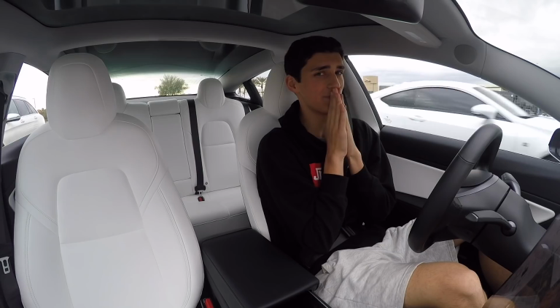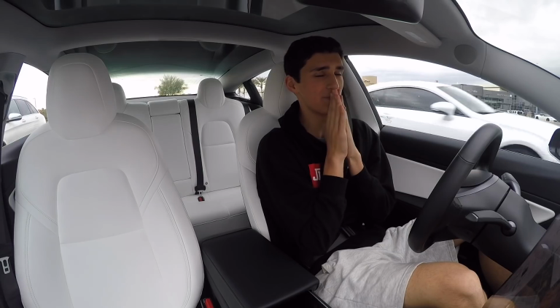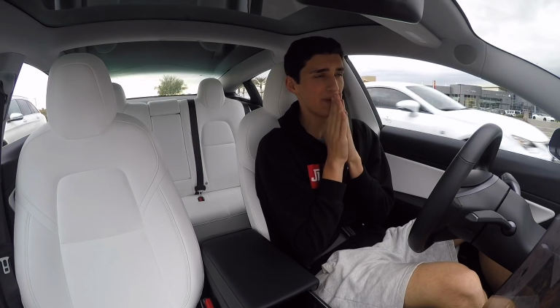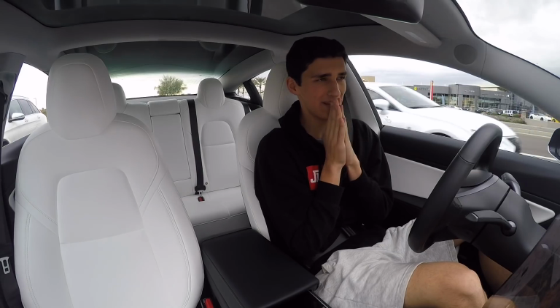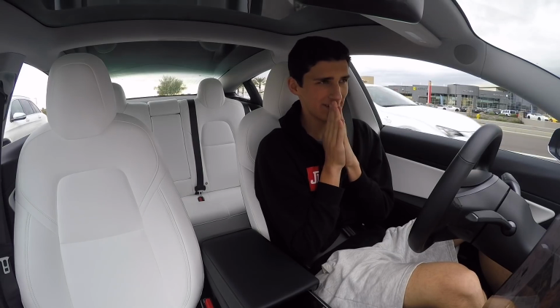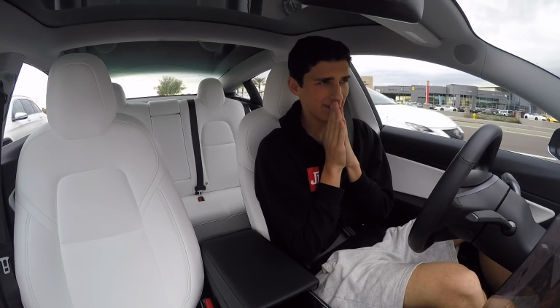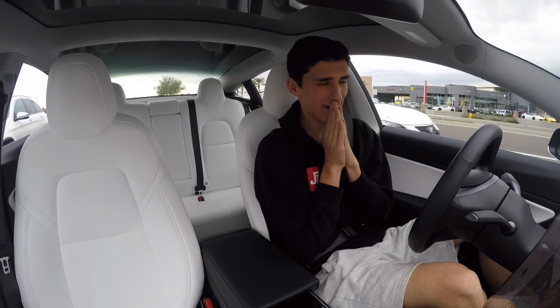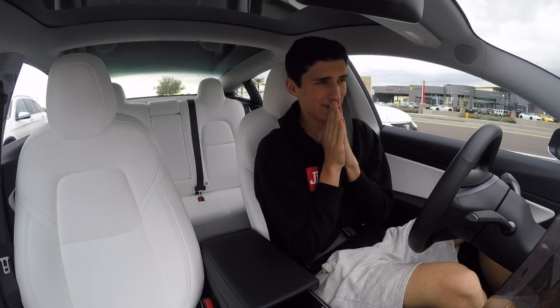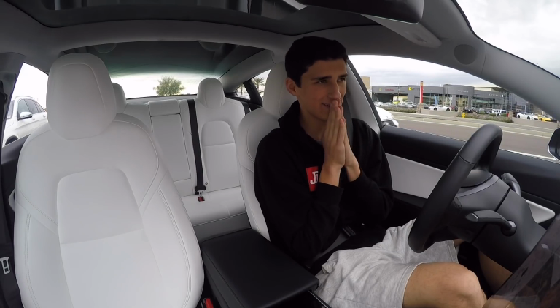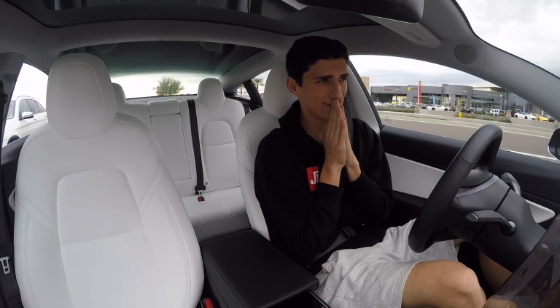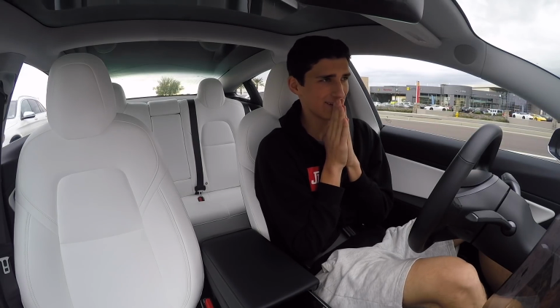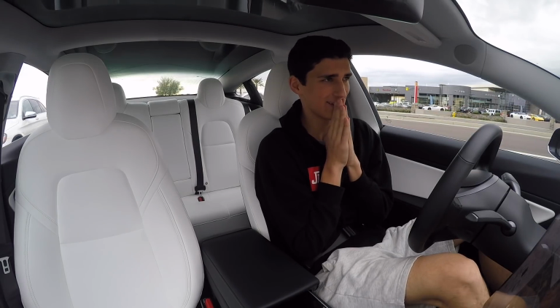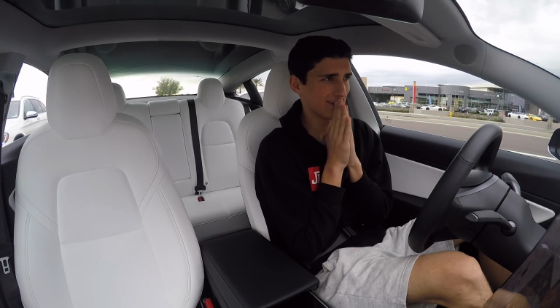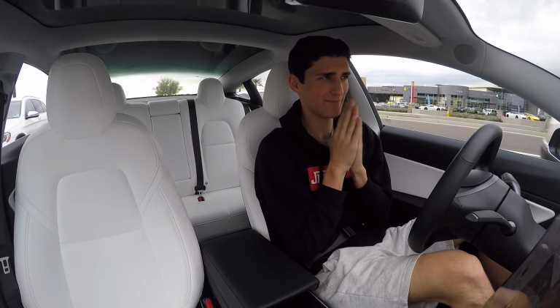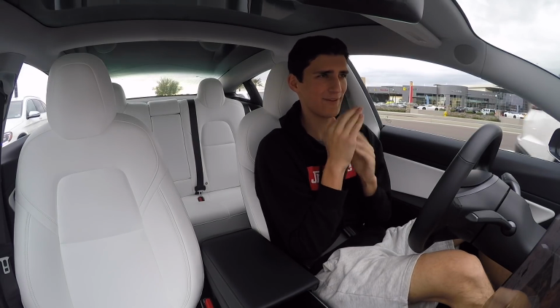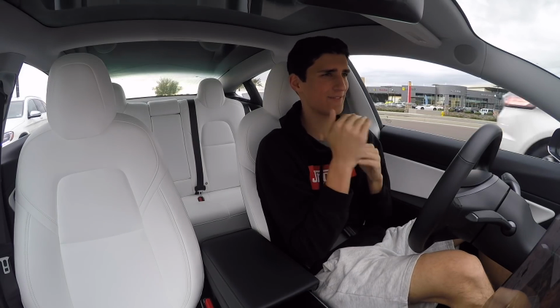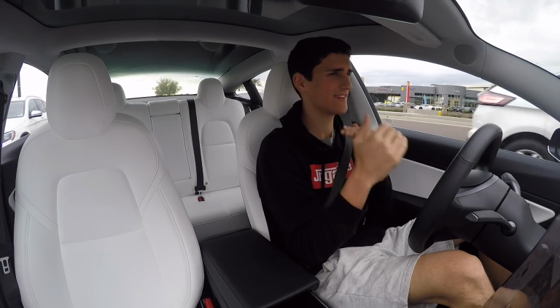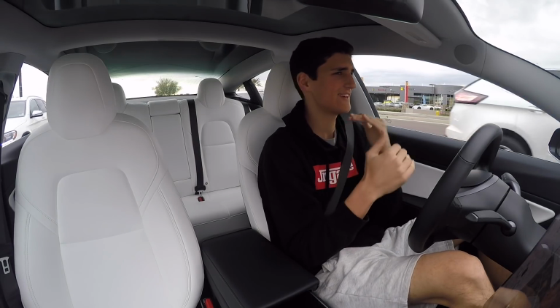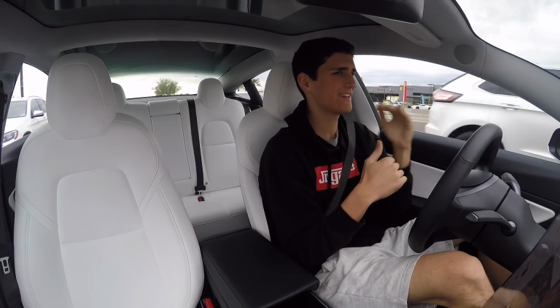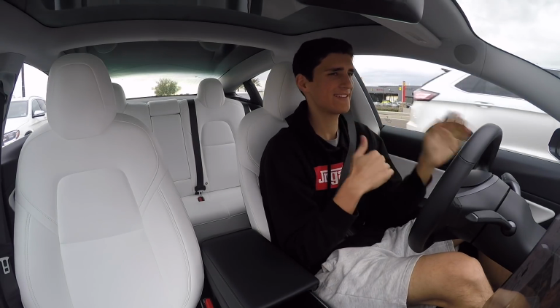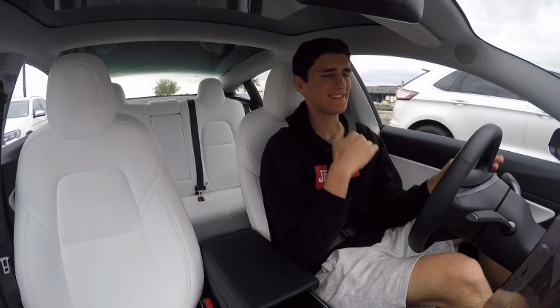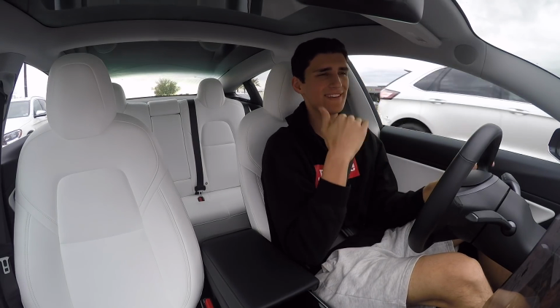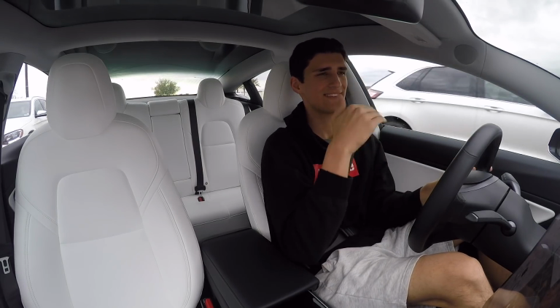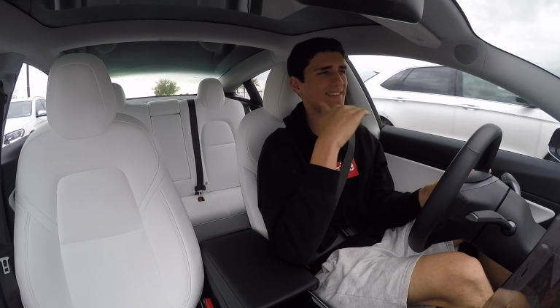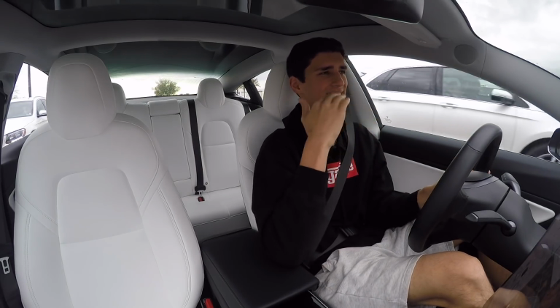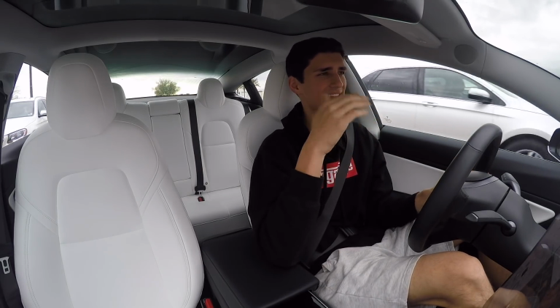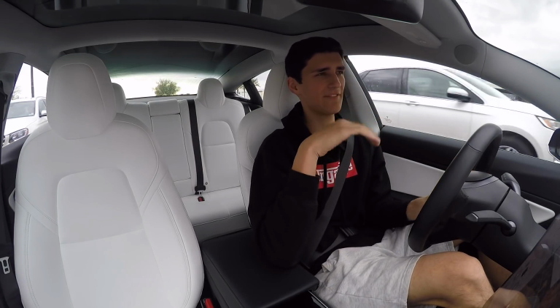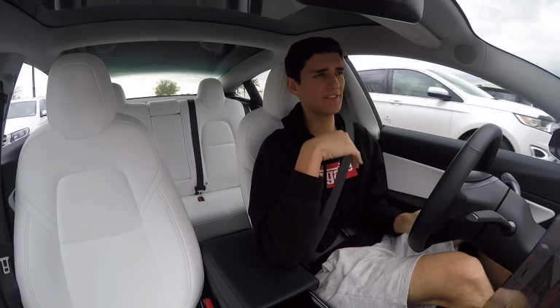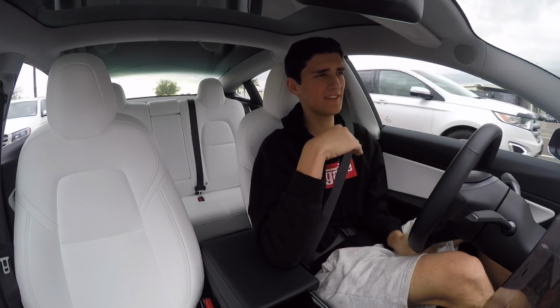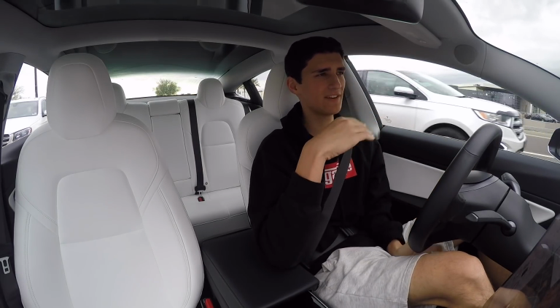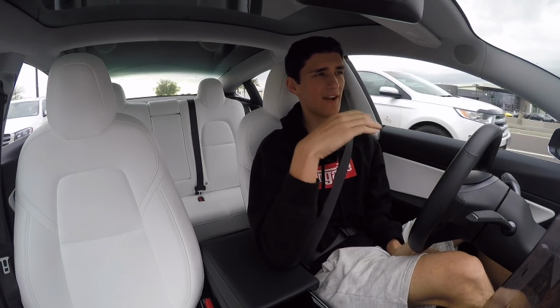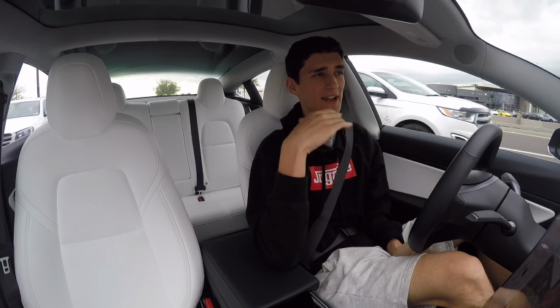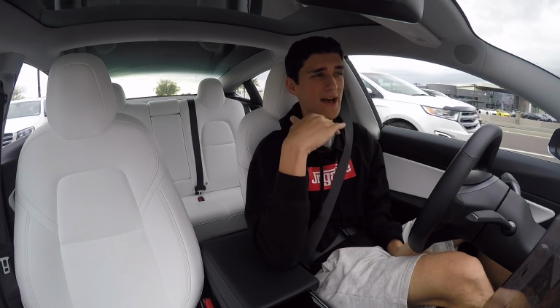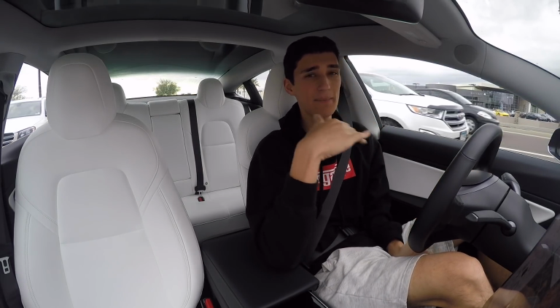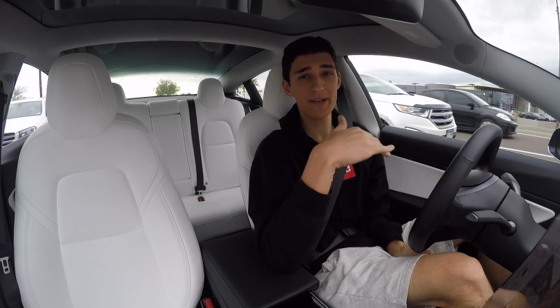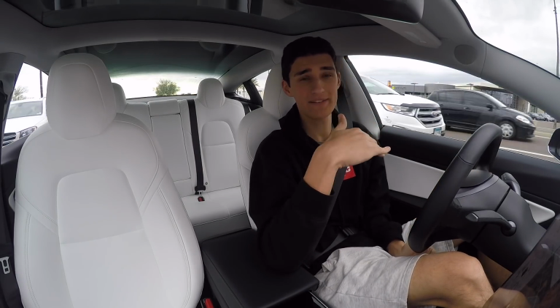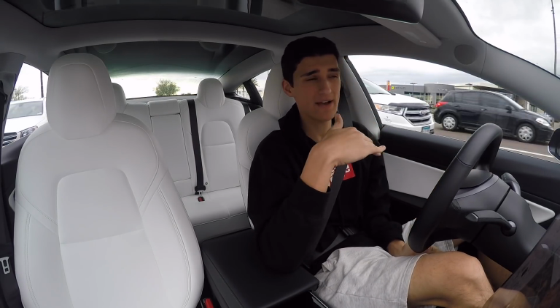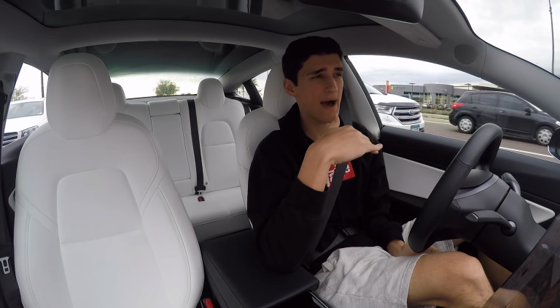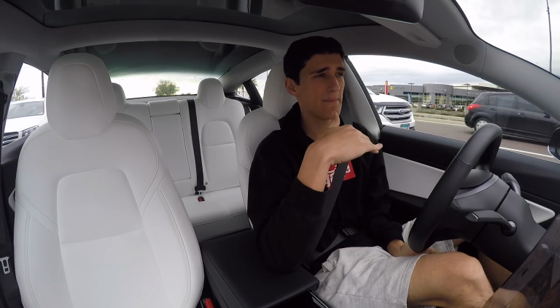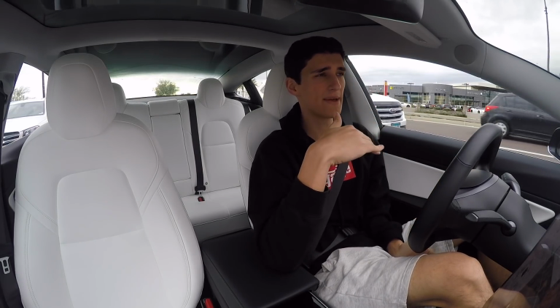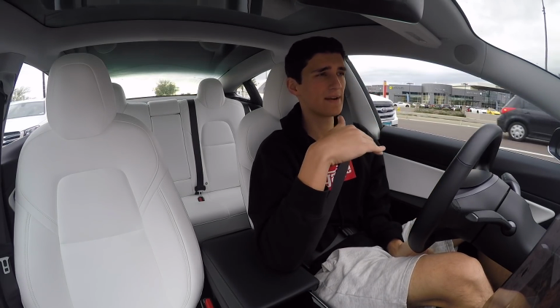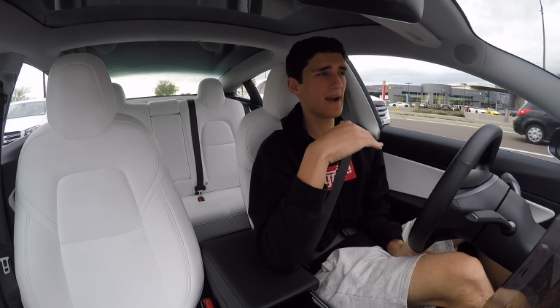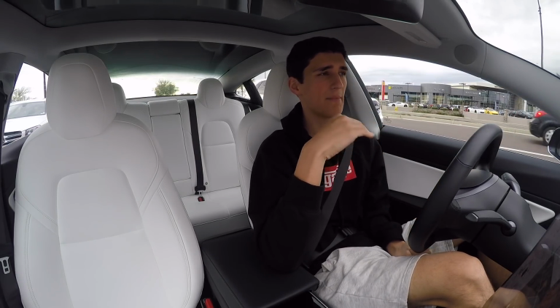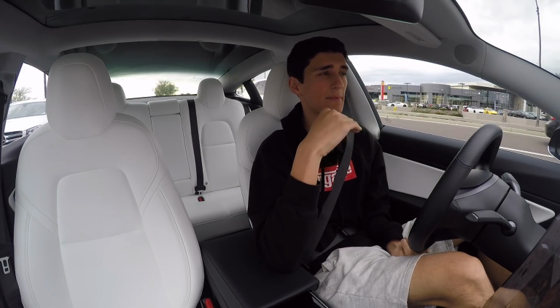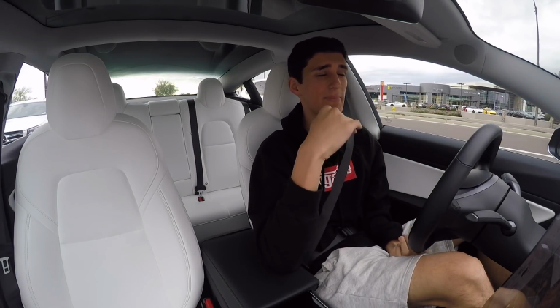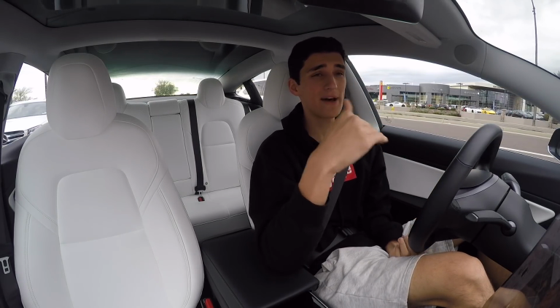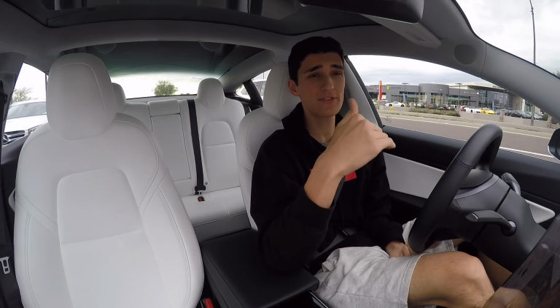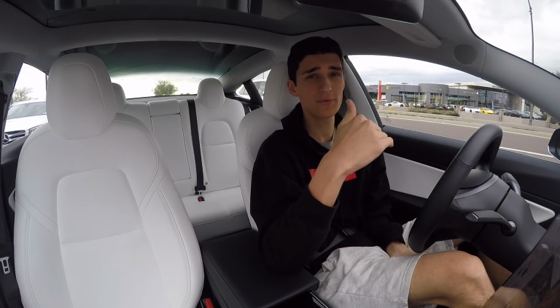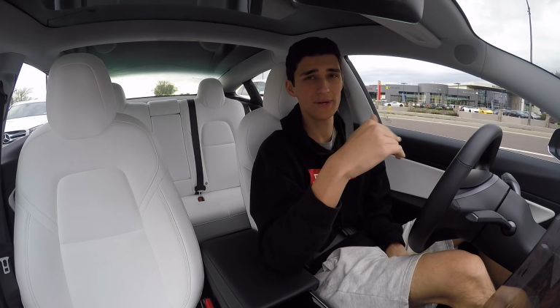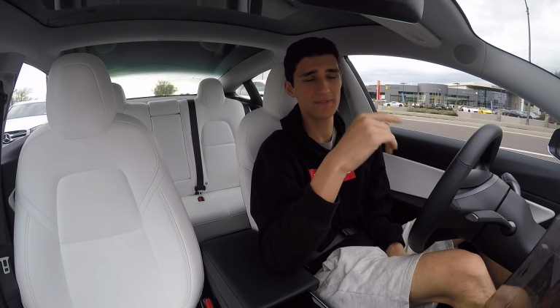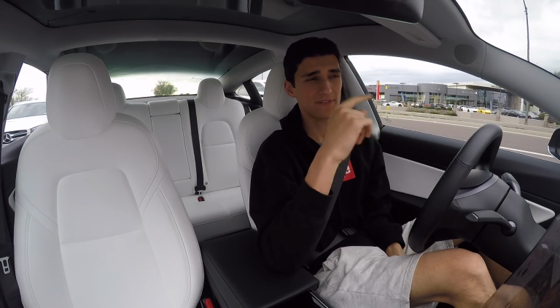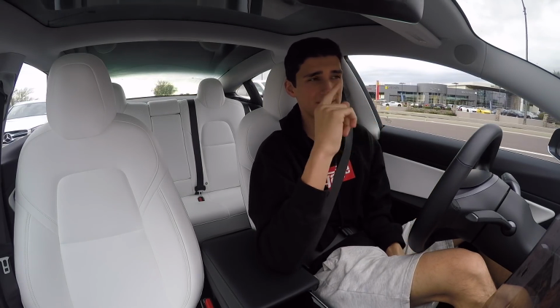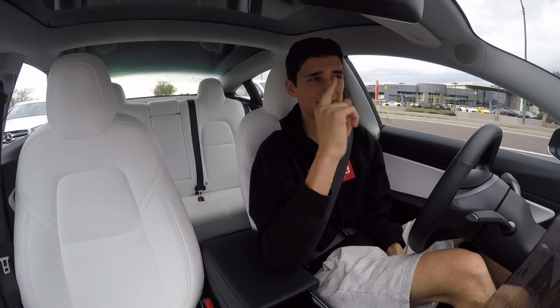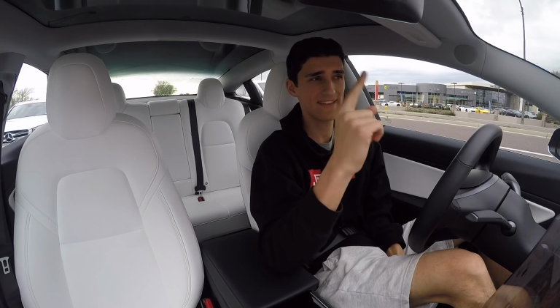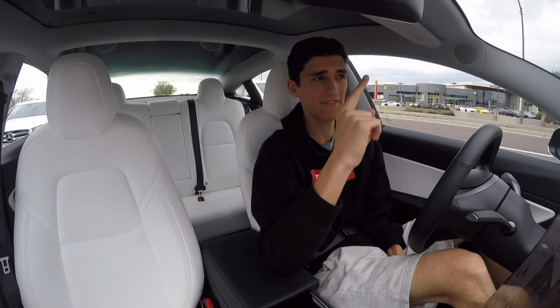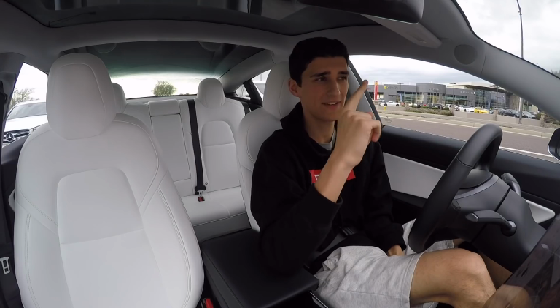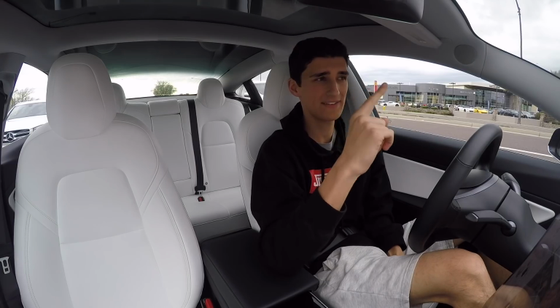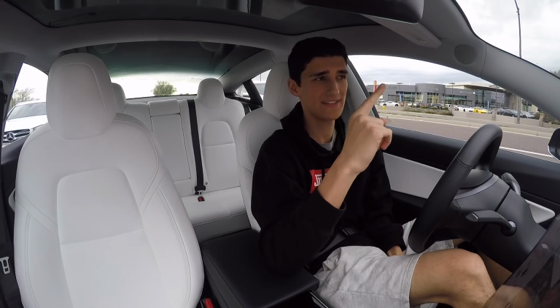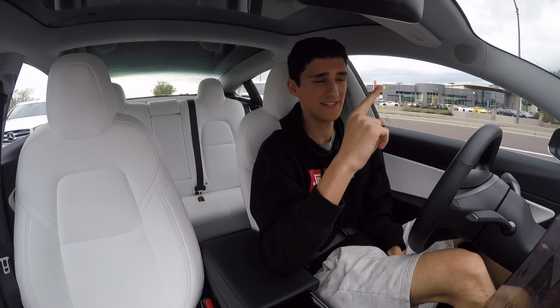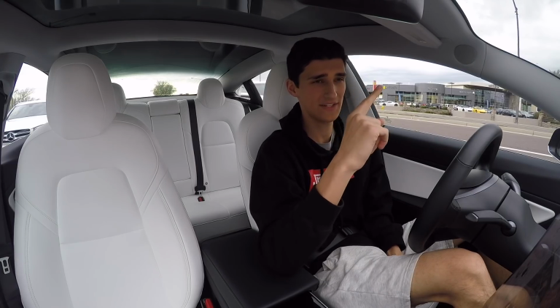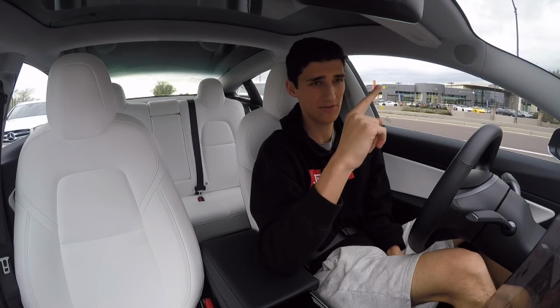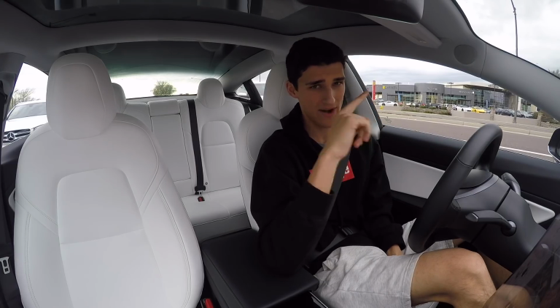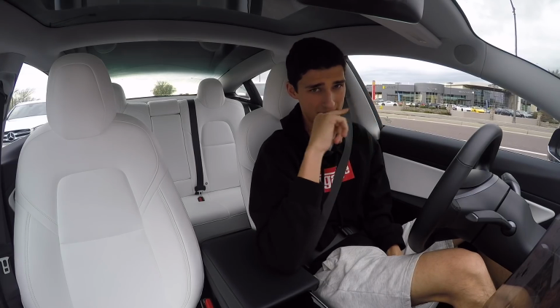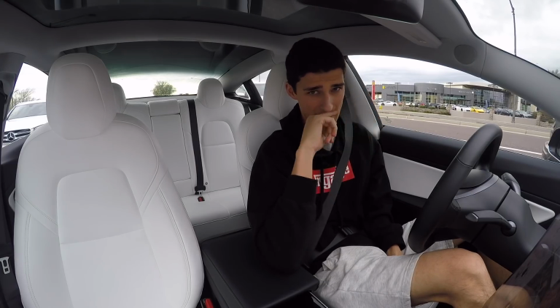The bidding starts: 15, 16, 17 grand — I'm like top bidder, I'm about to win it for 17 grand.